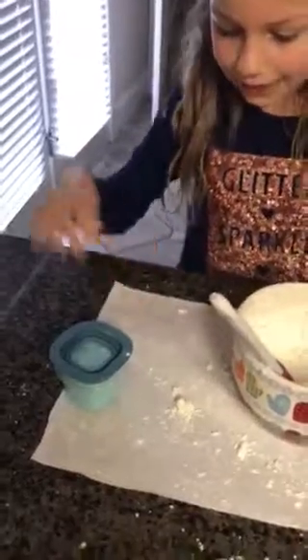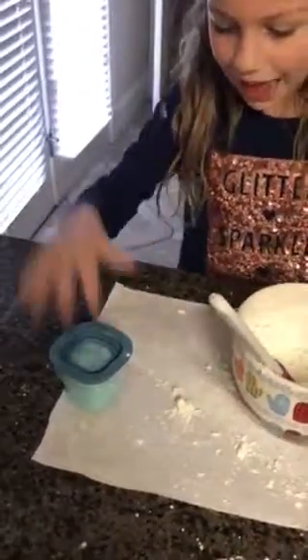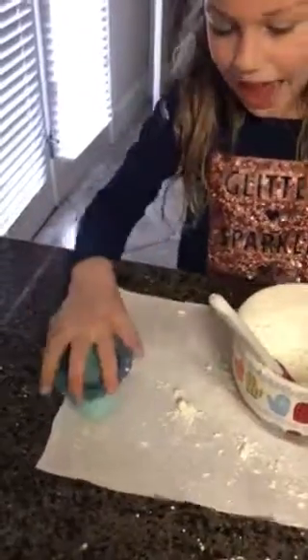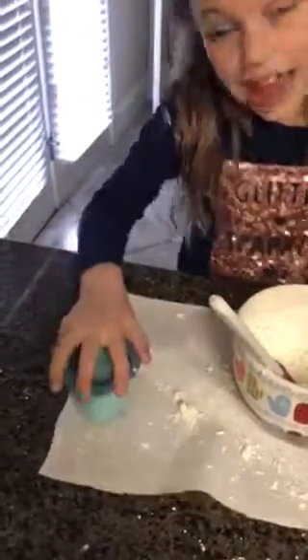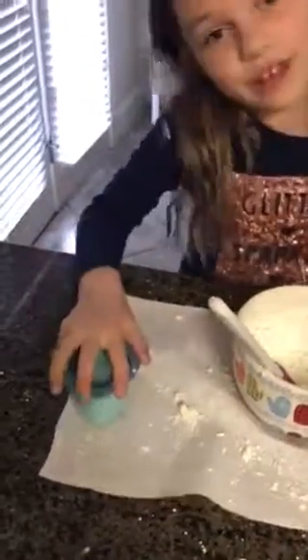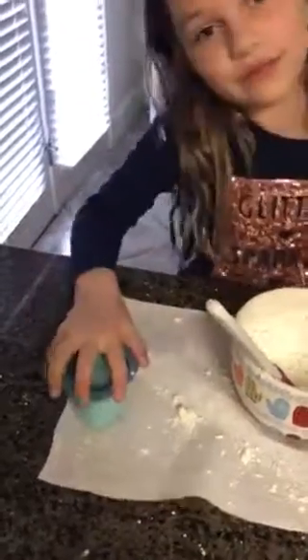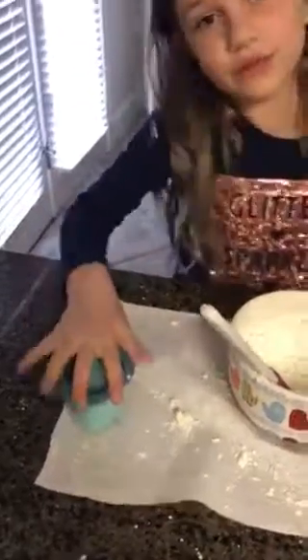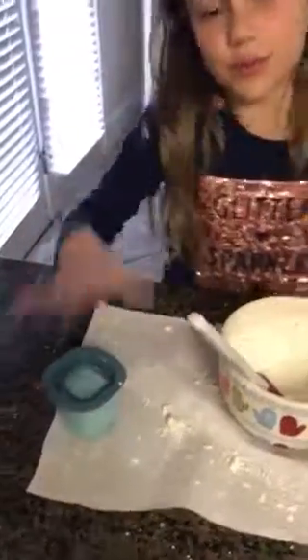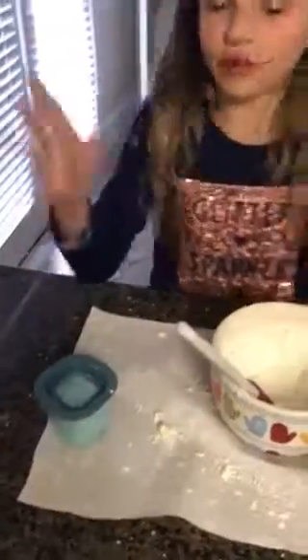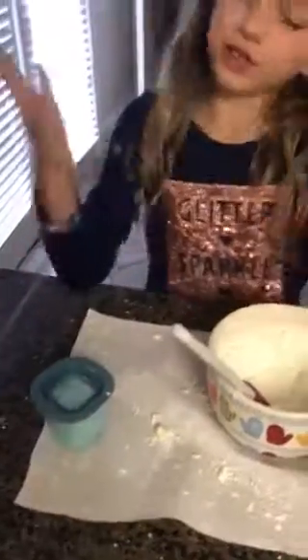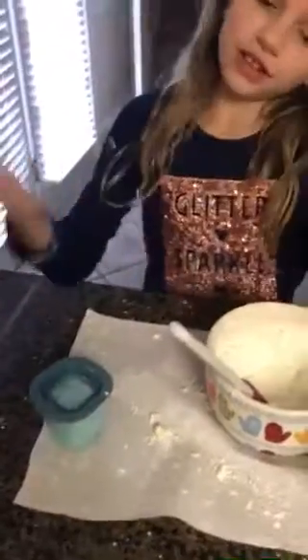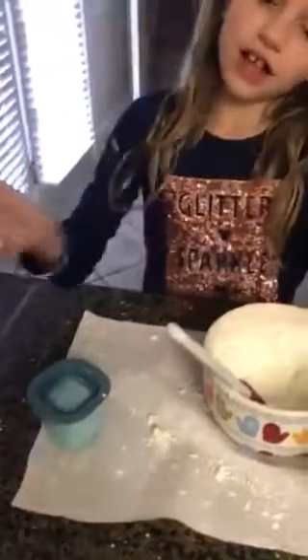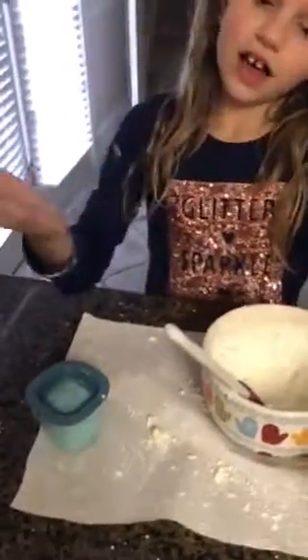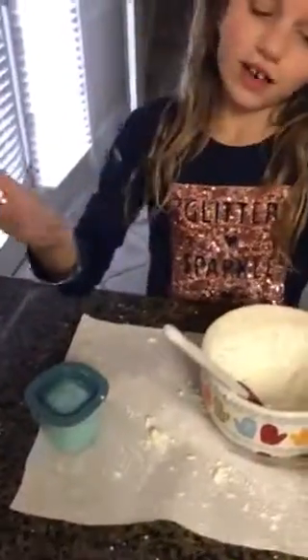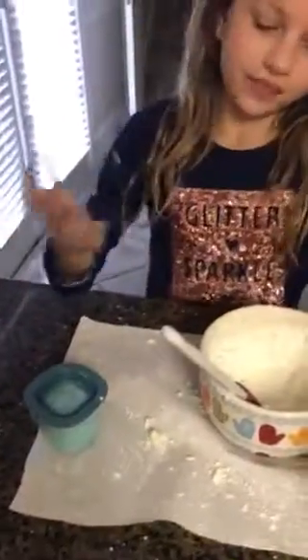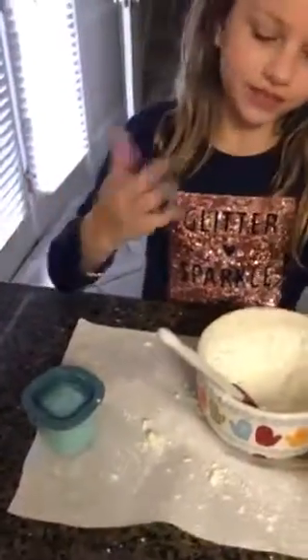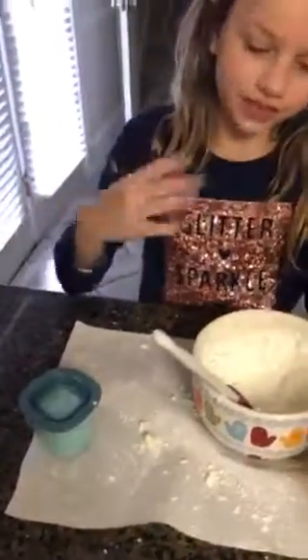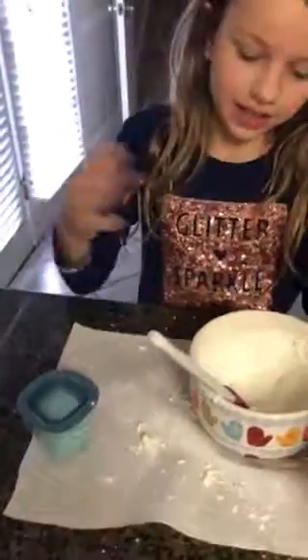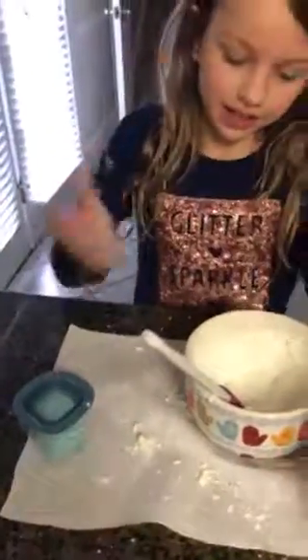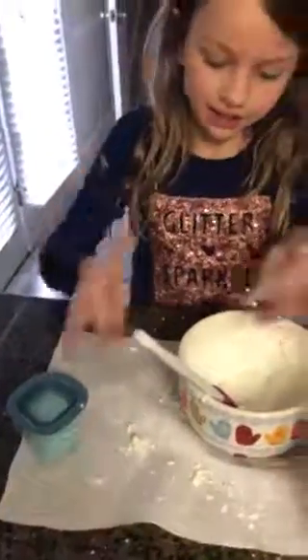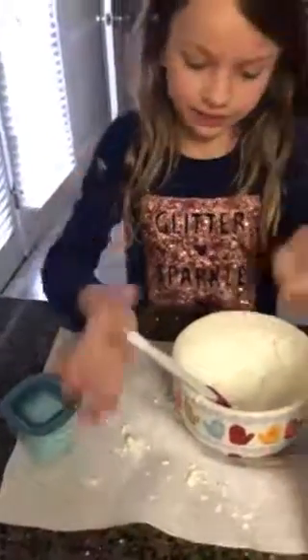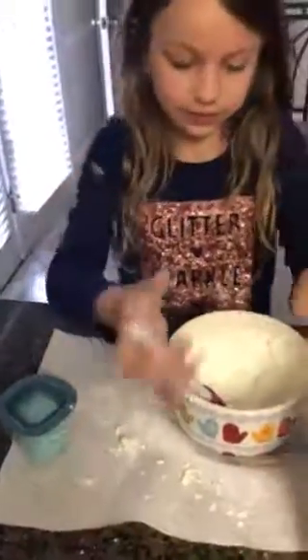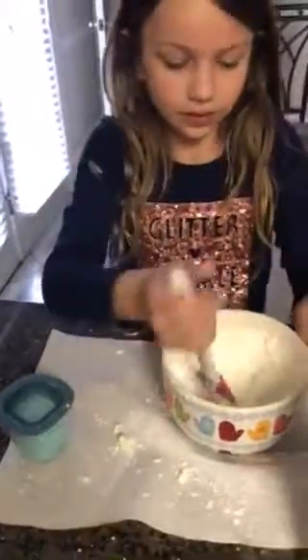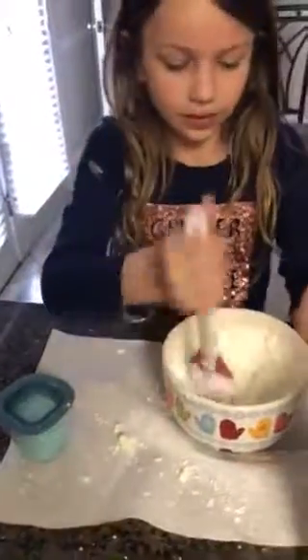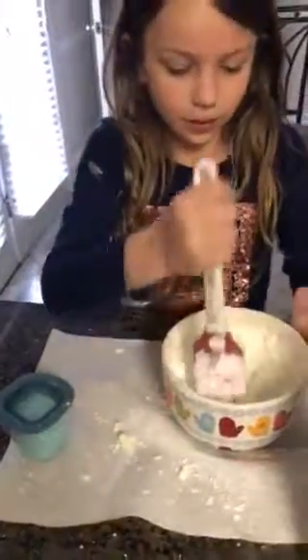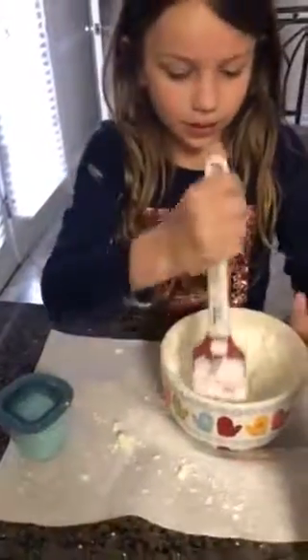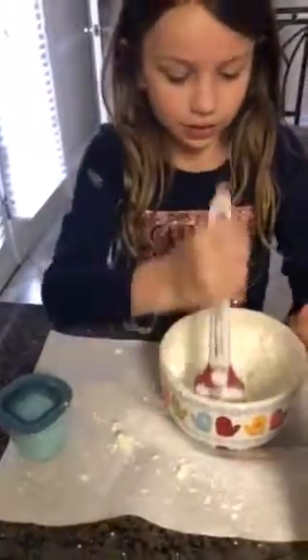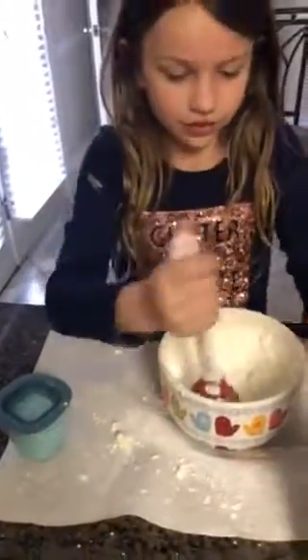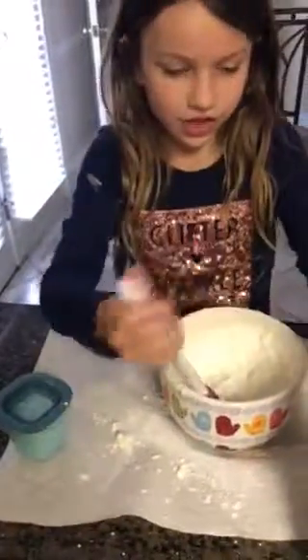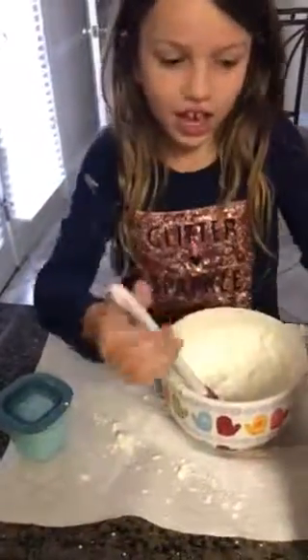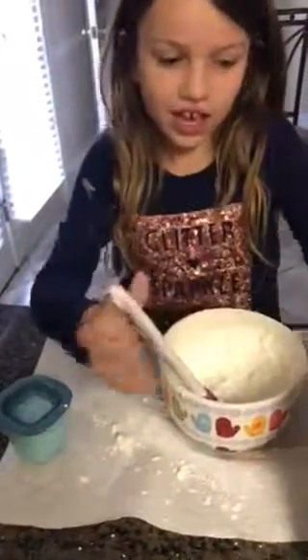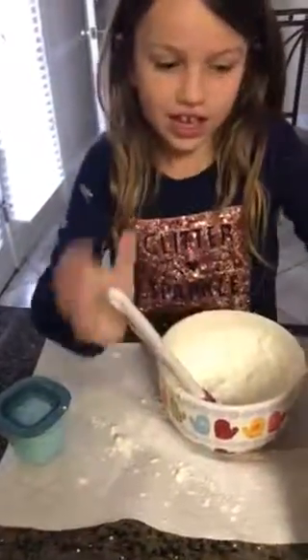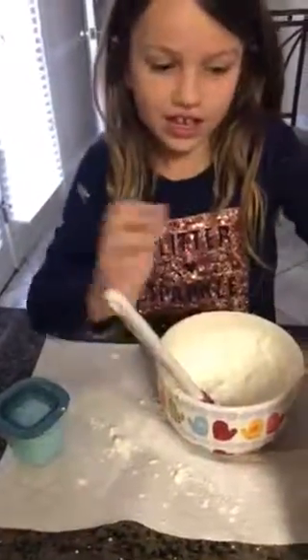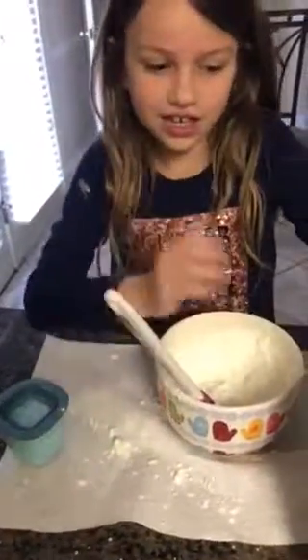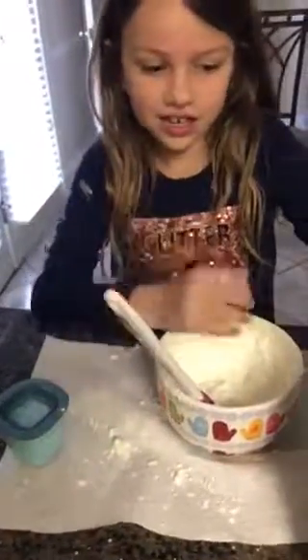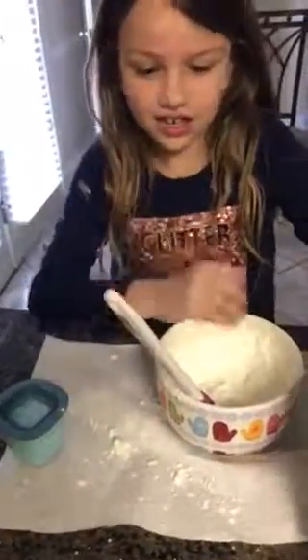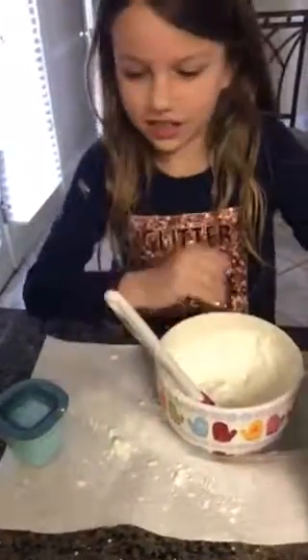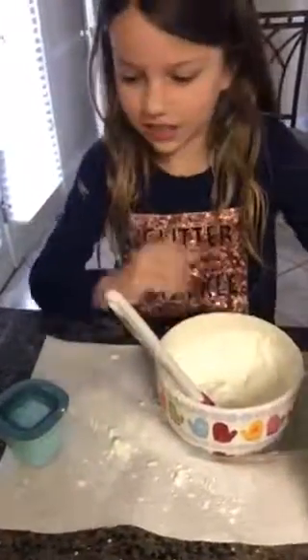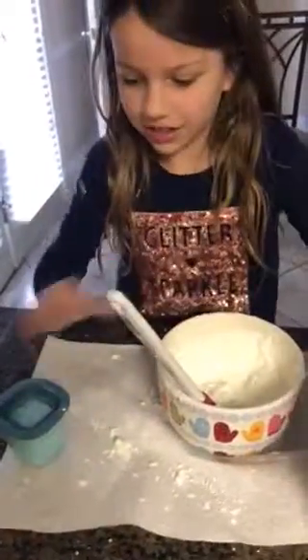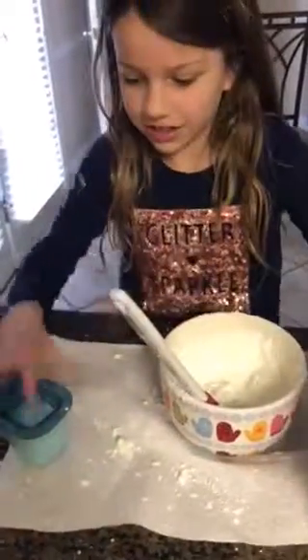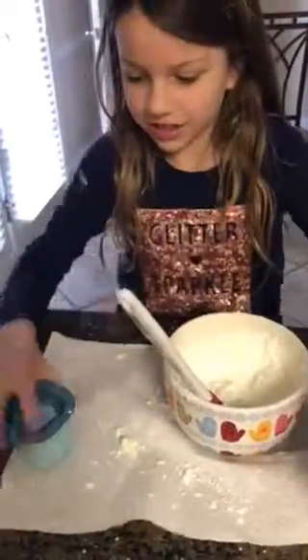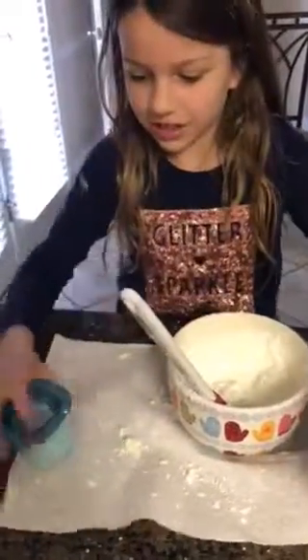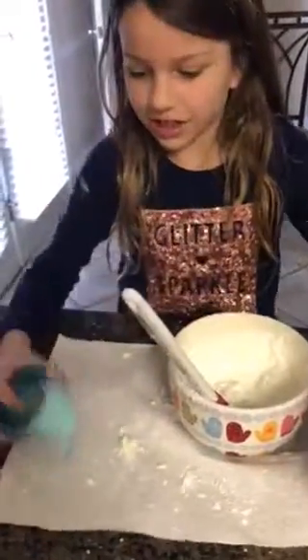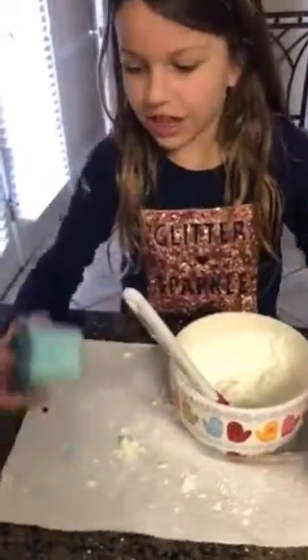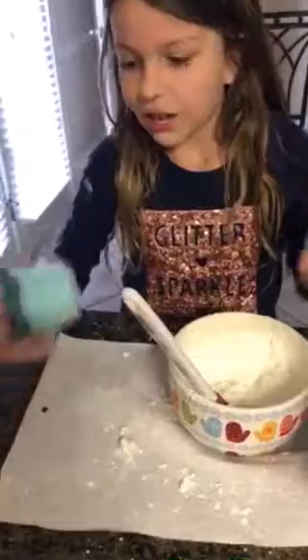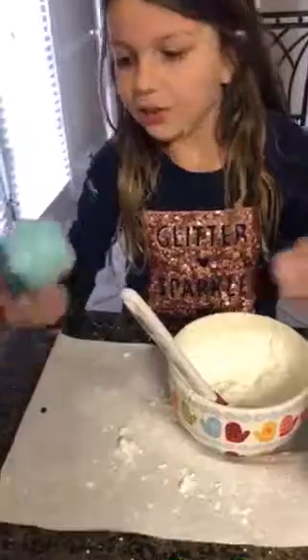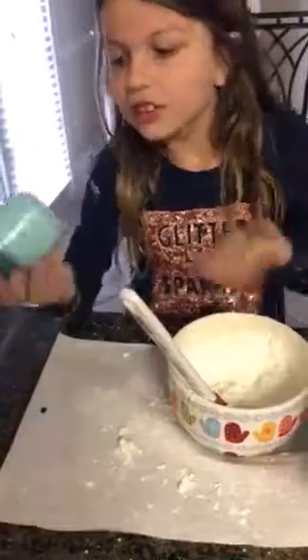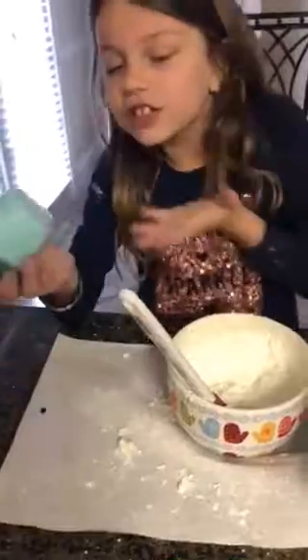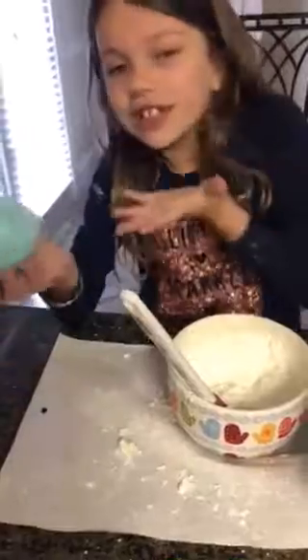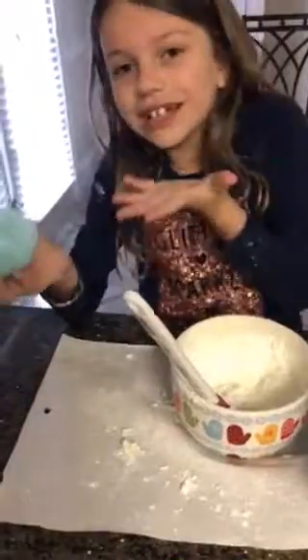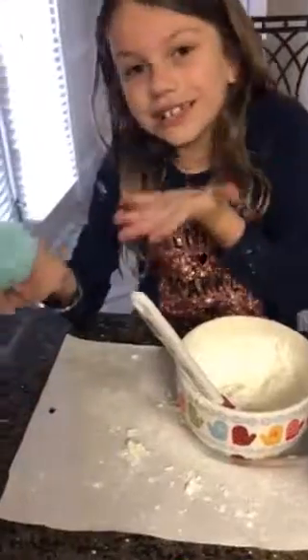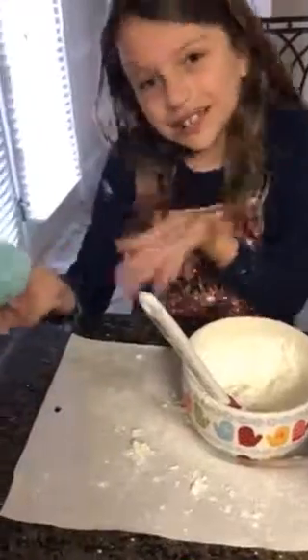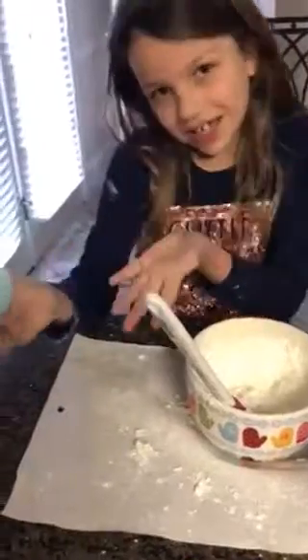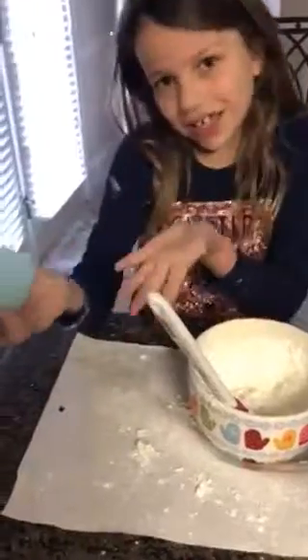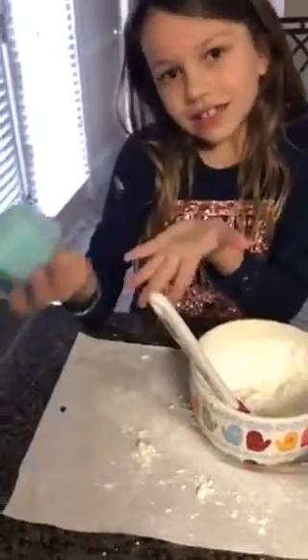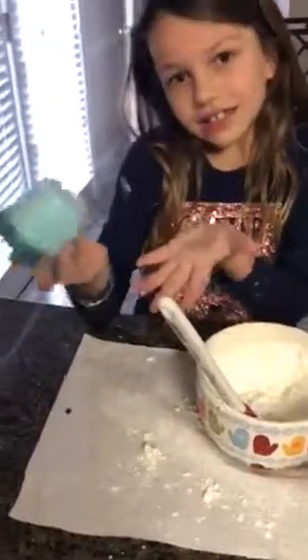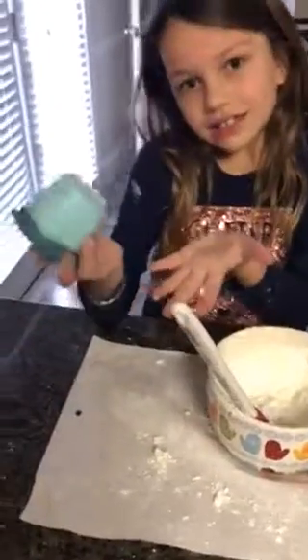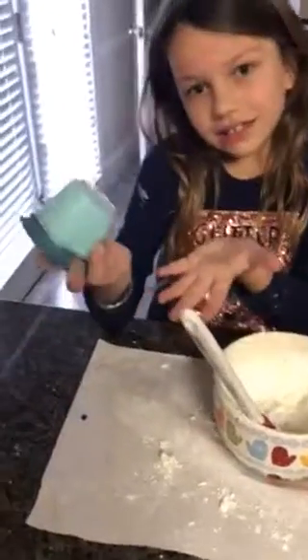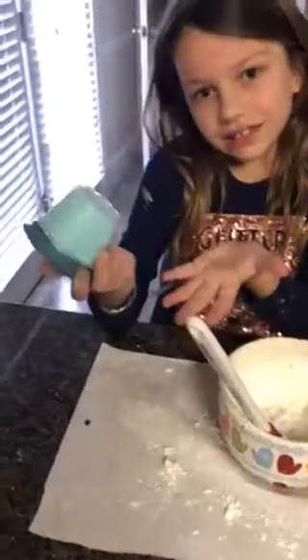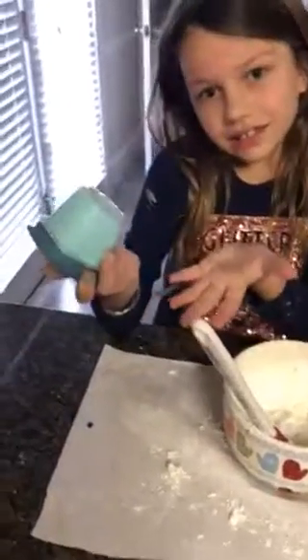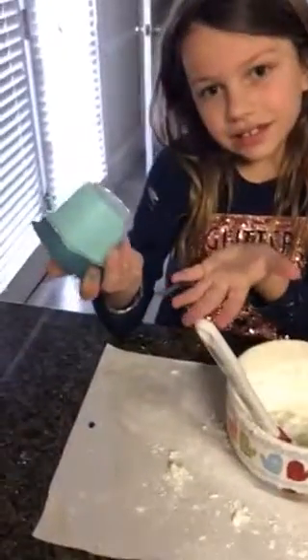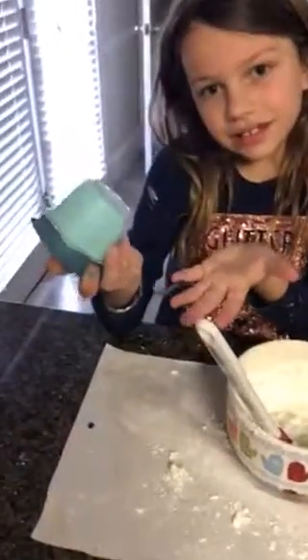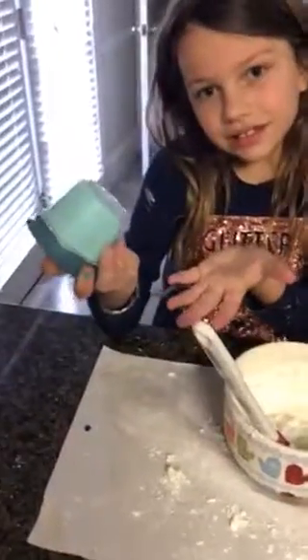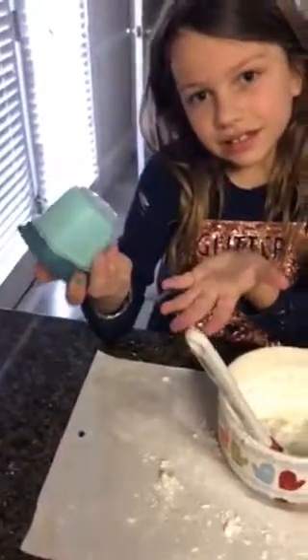At the end you have to wear gloves, and when you're done, it would look like this.